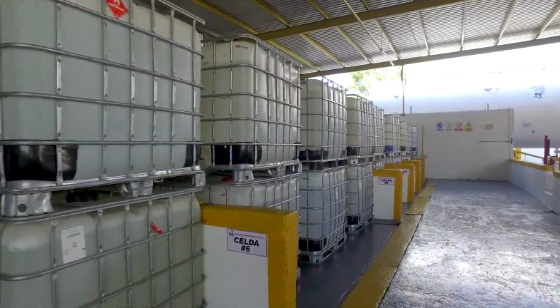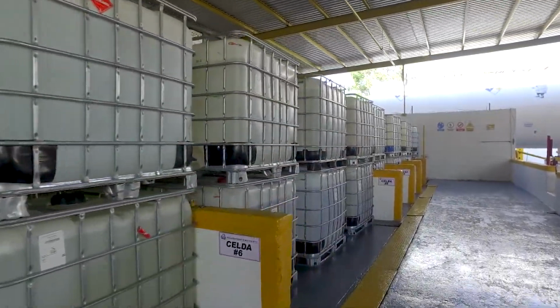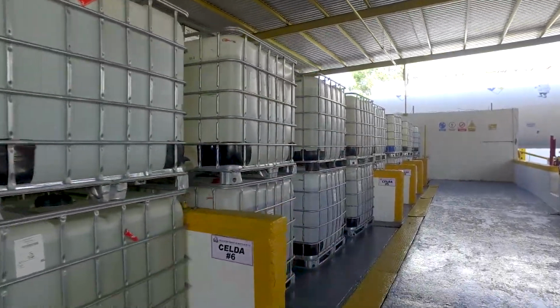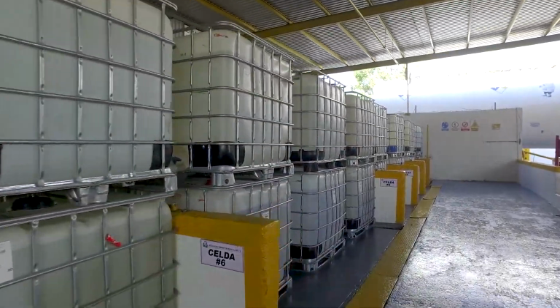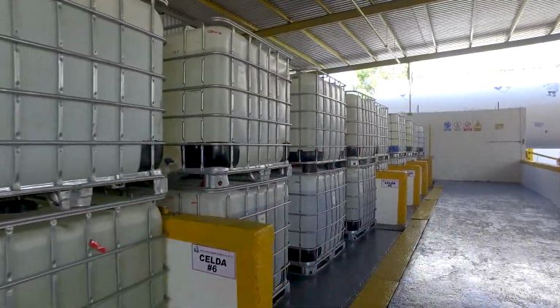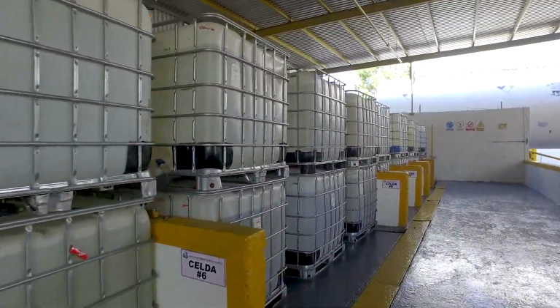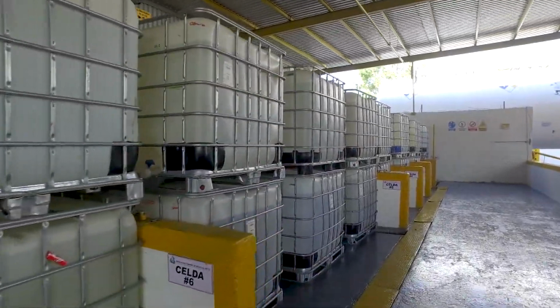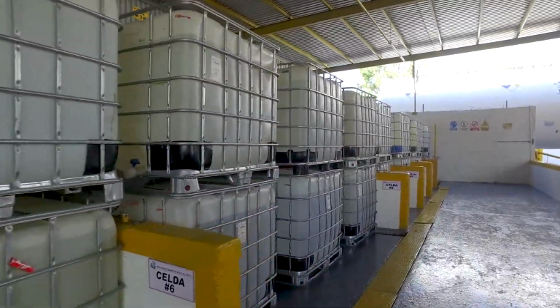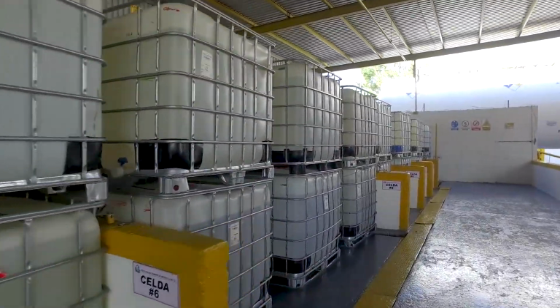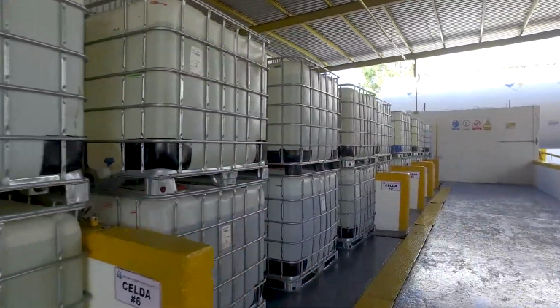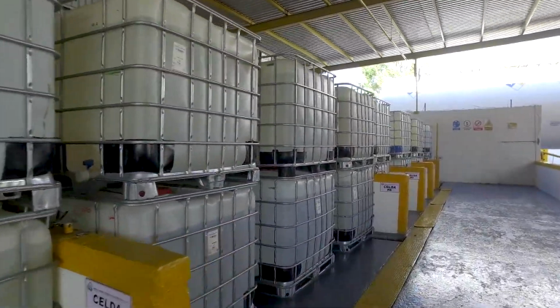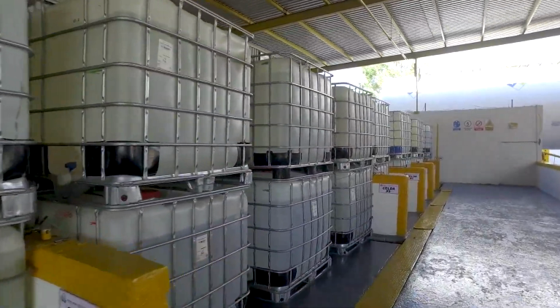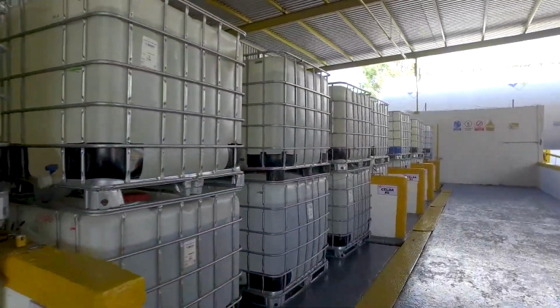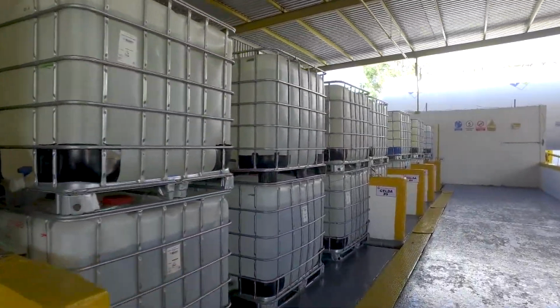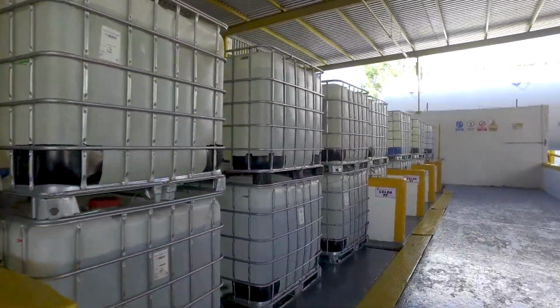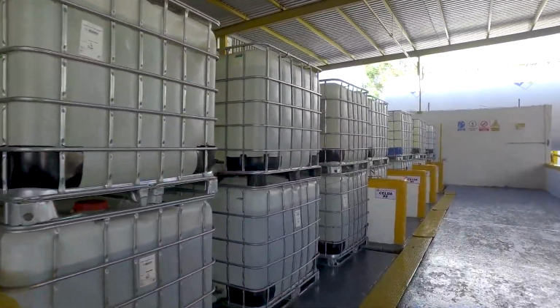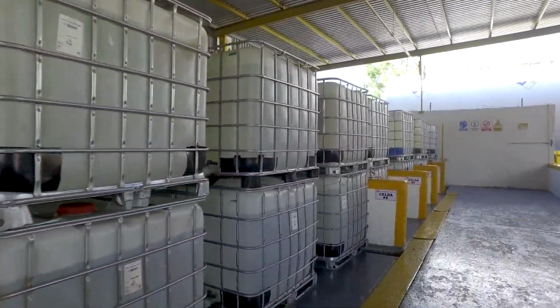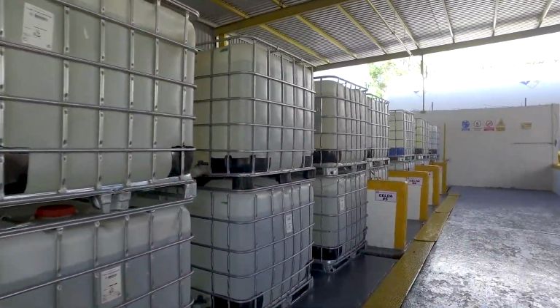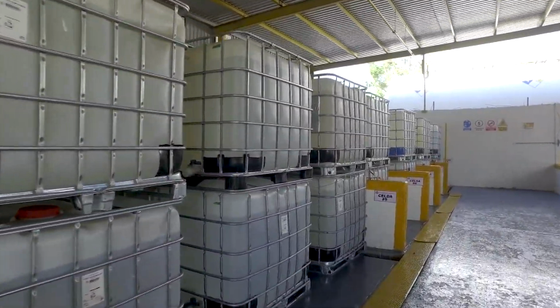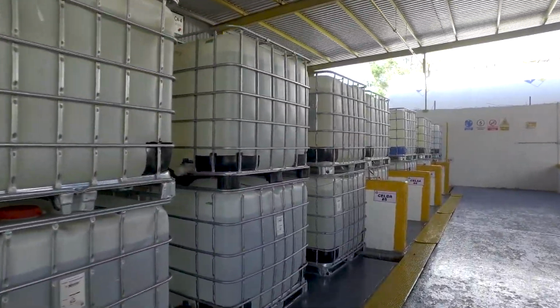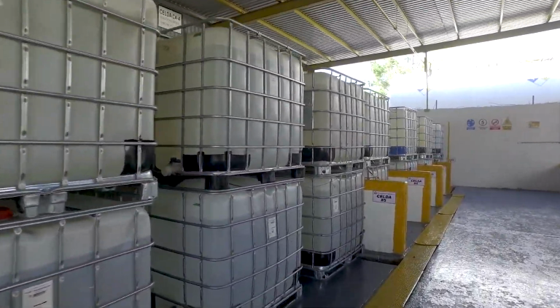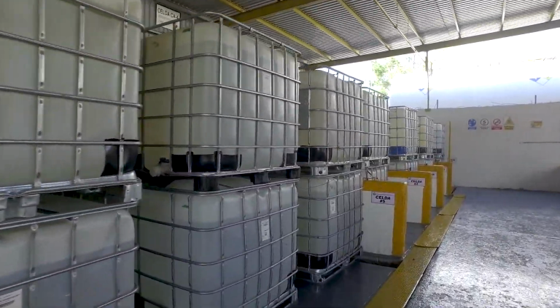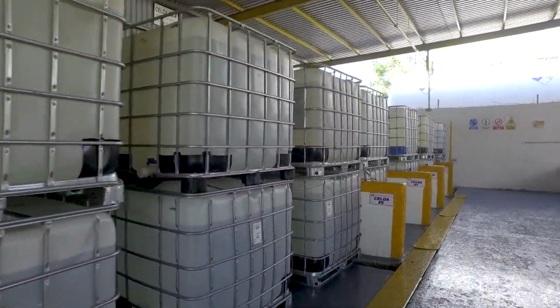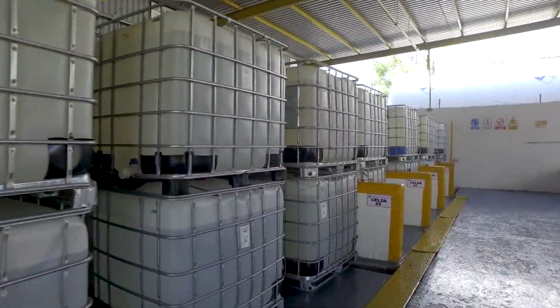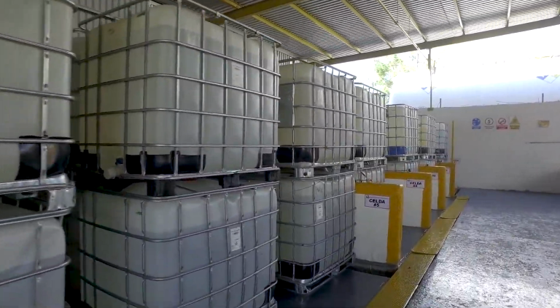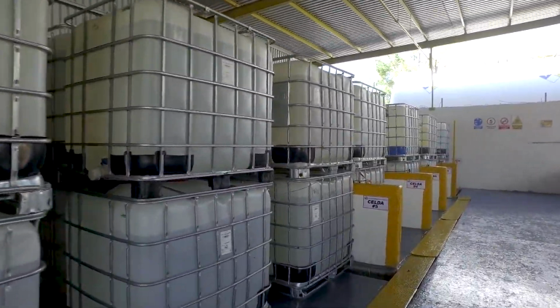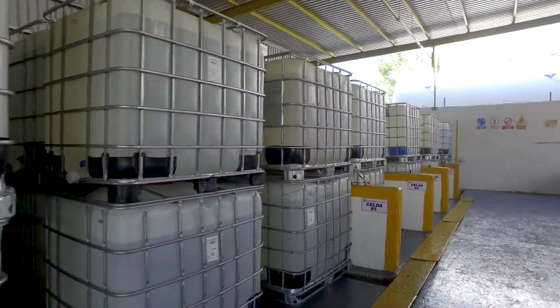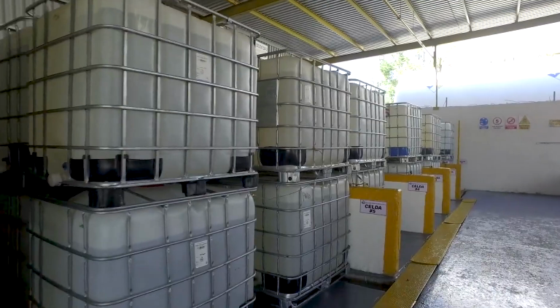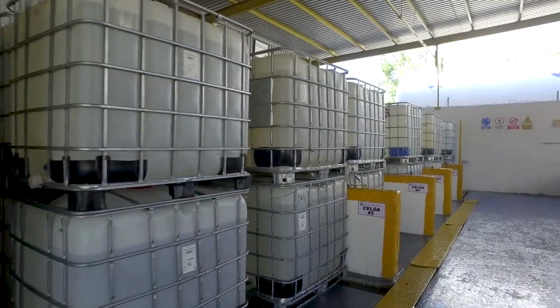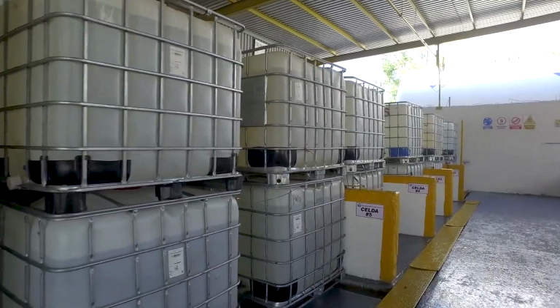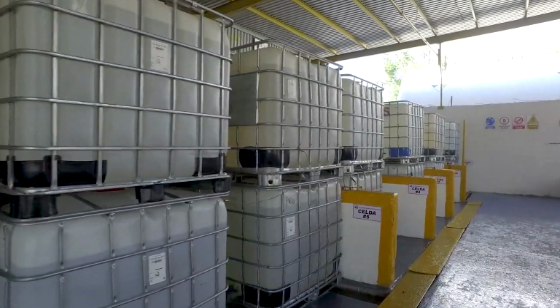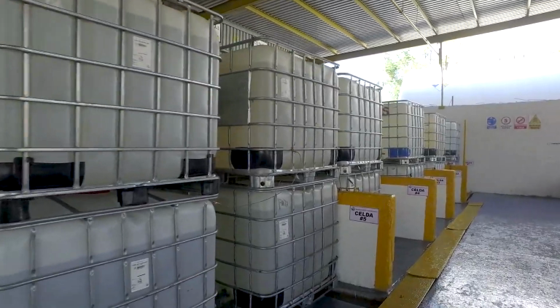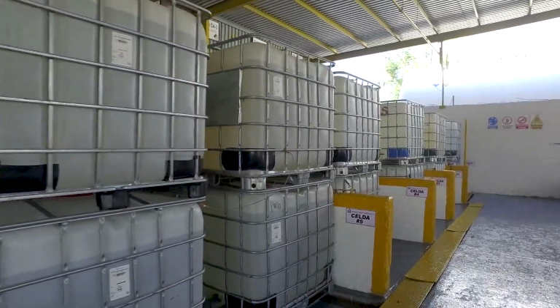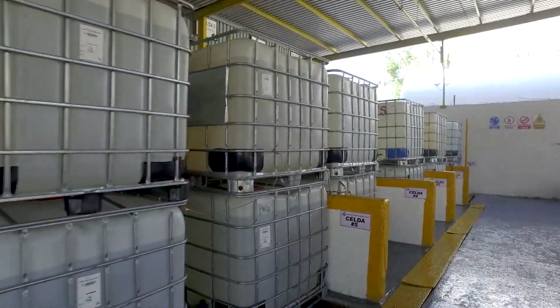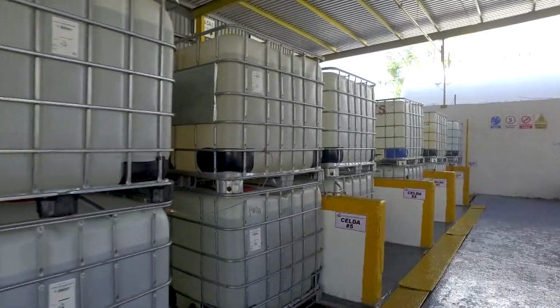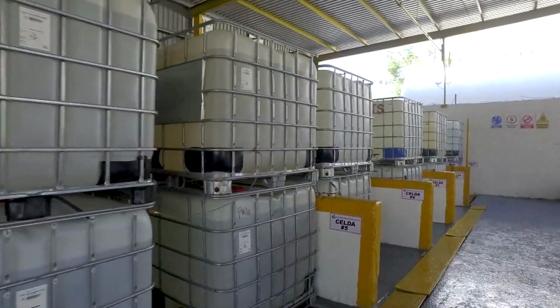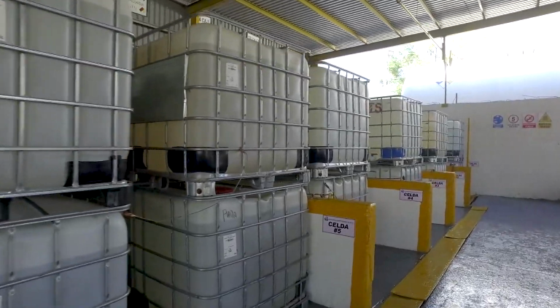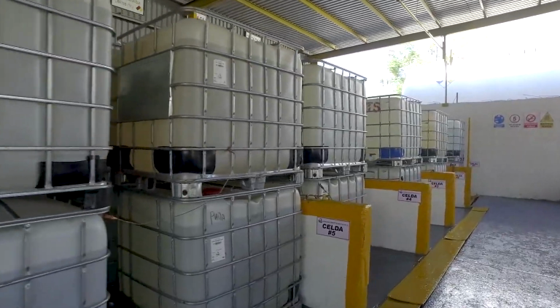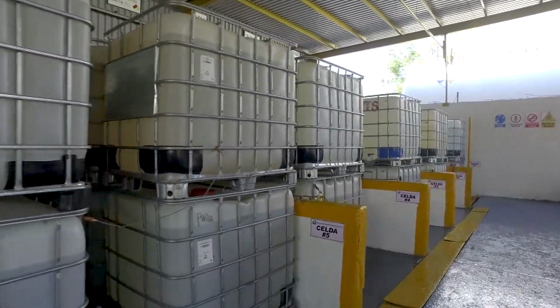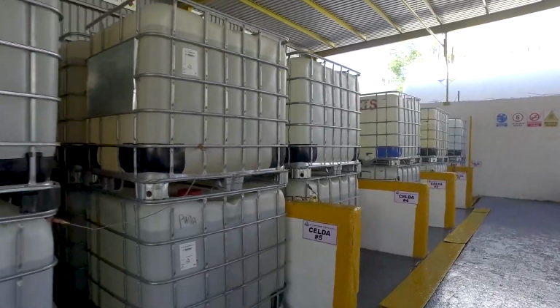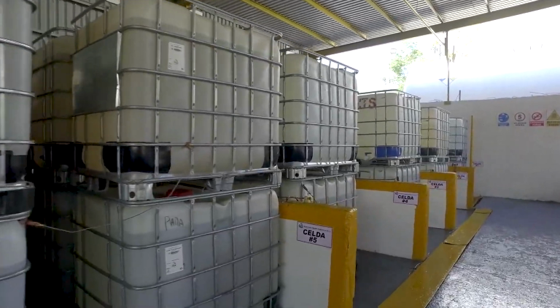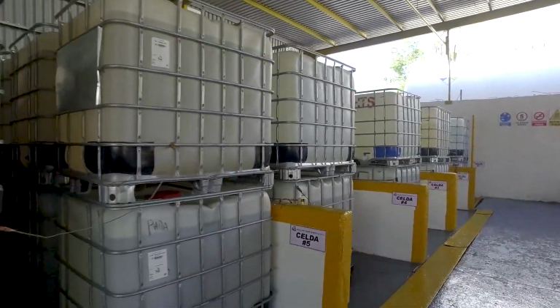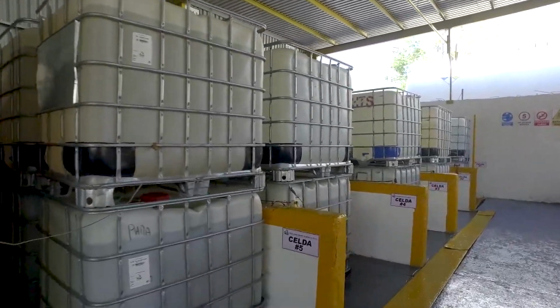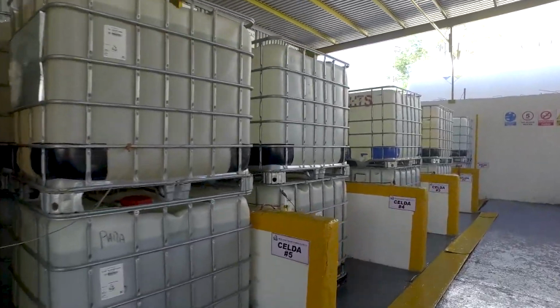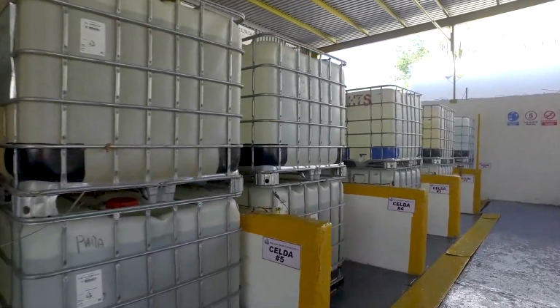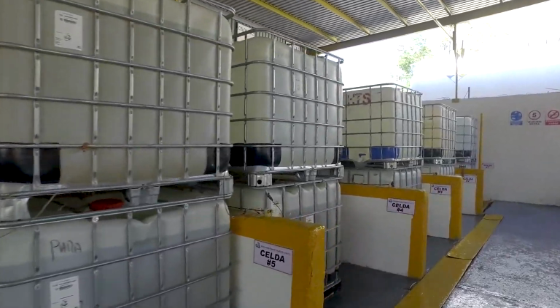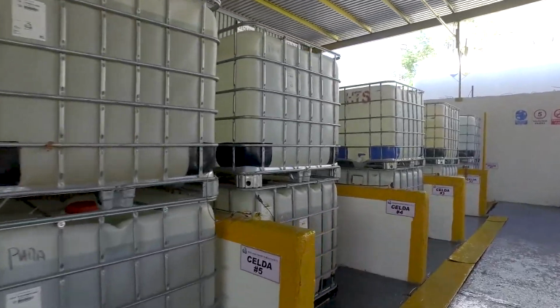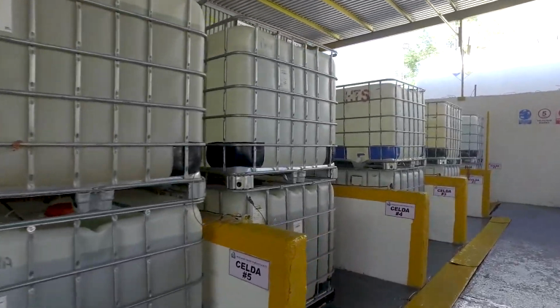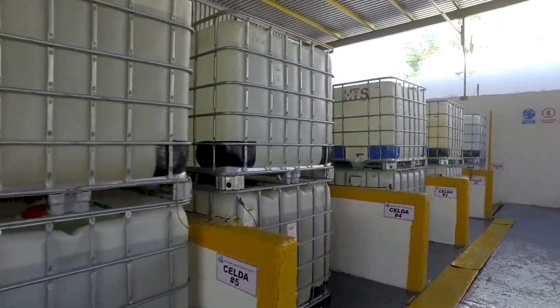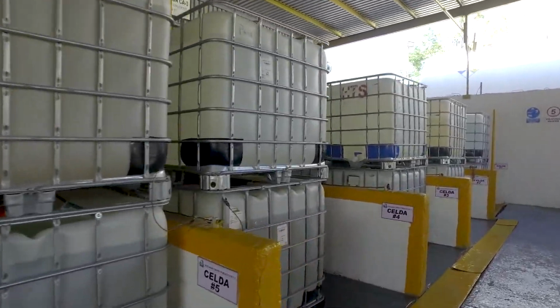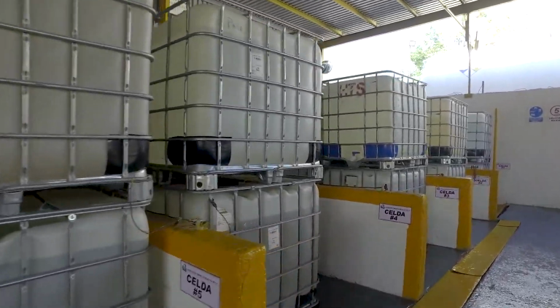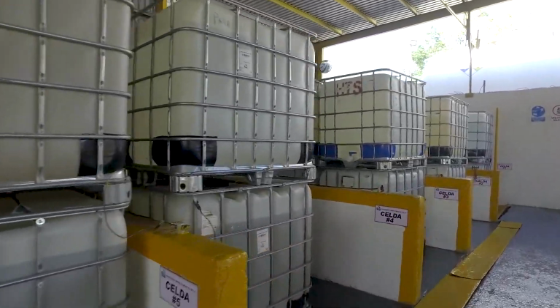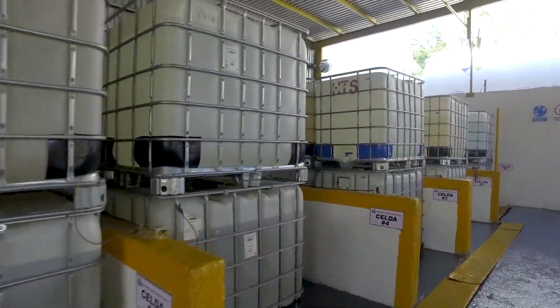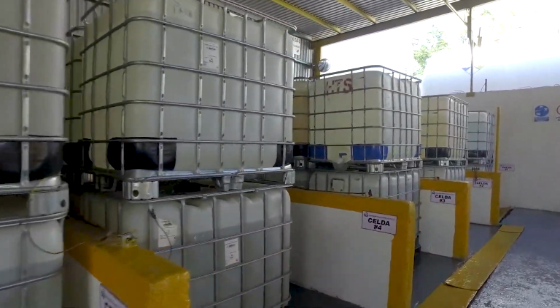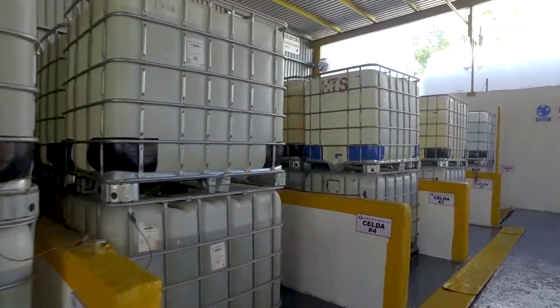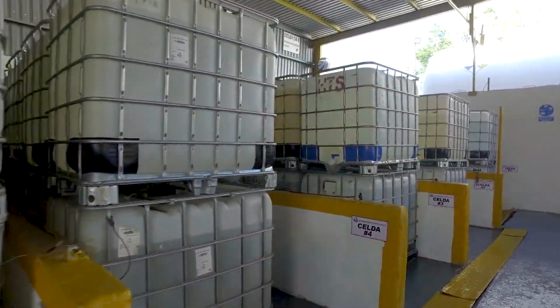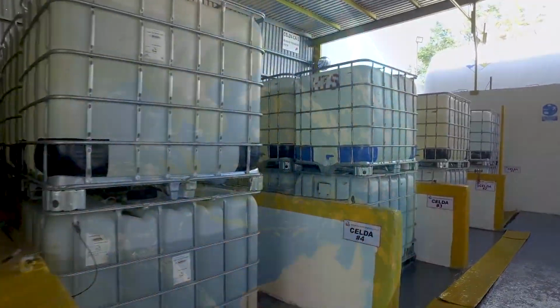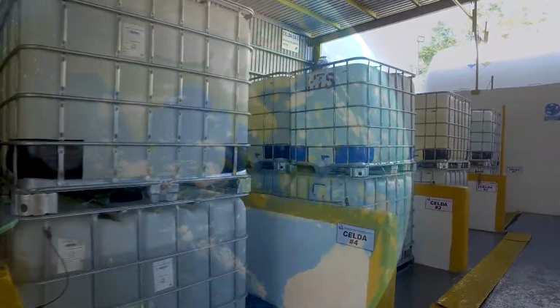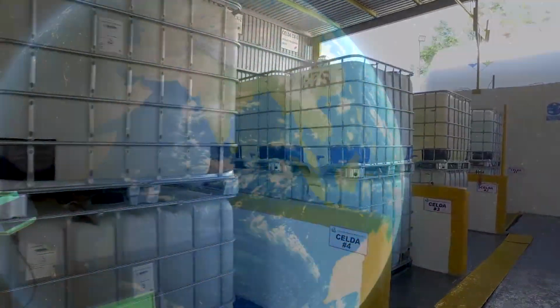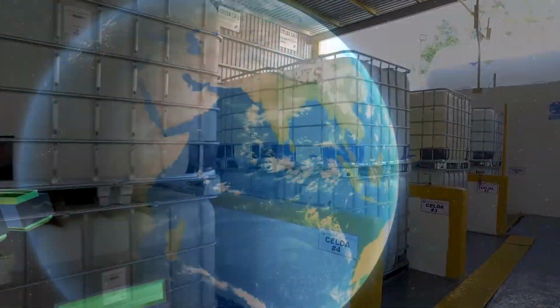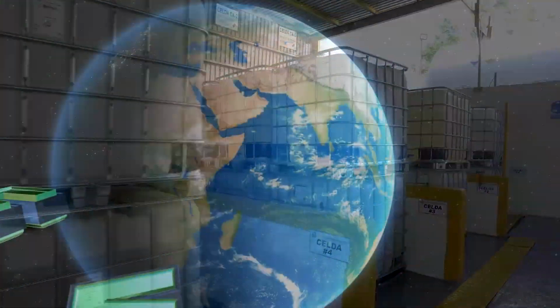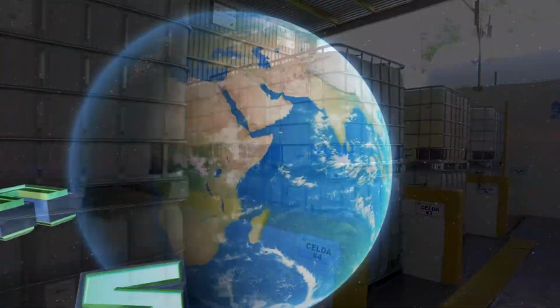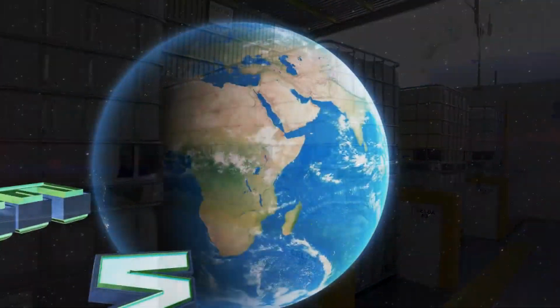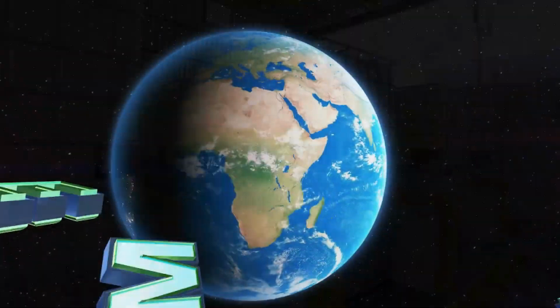Containers of wash-grade solvent go into inventory and are ready for distribution back into industry to be used for their original purpose.